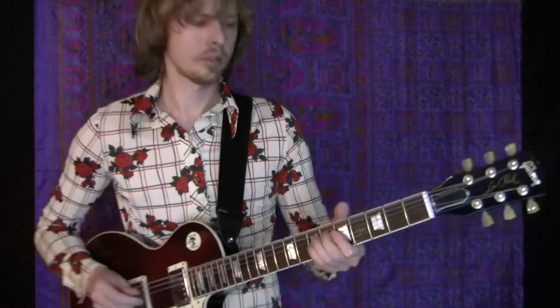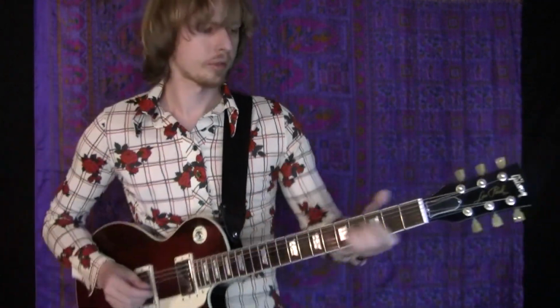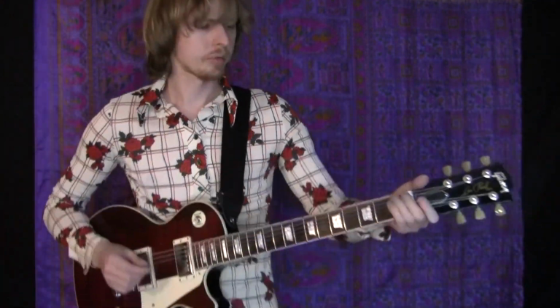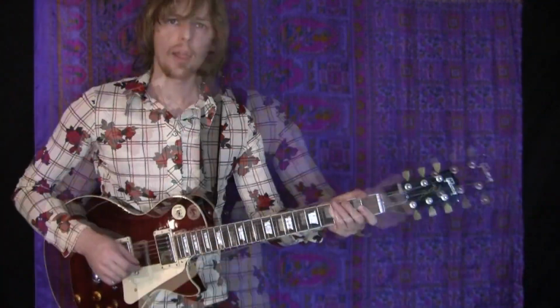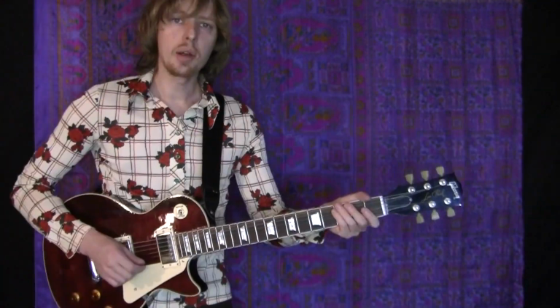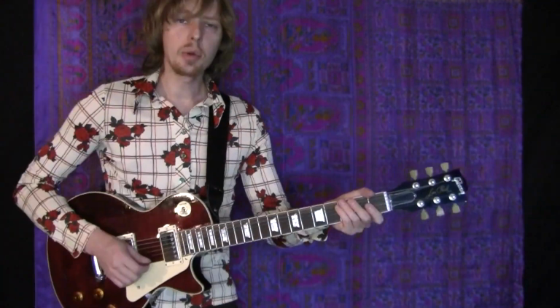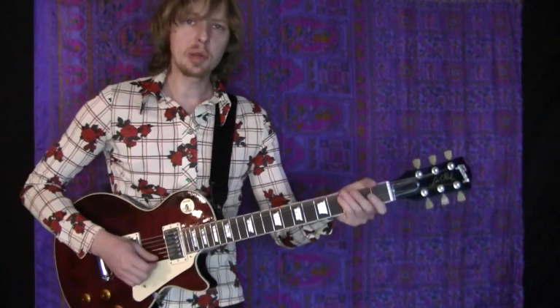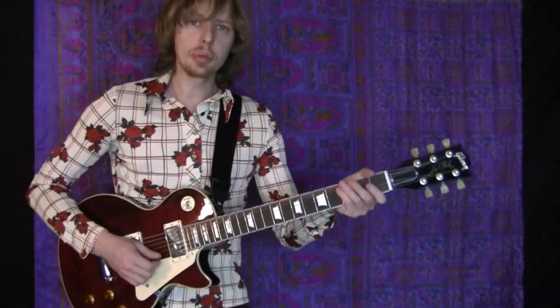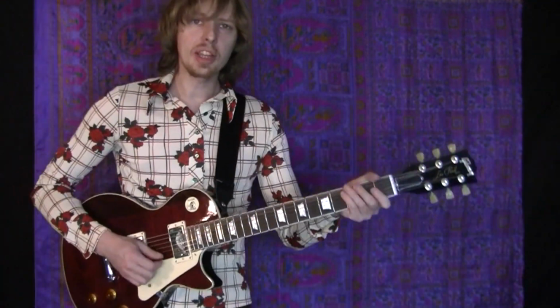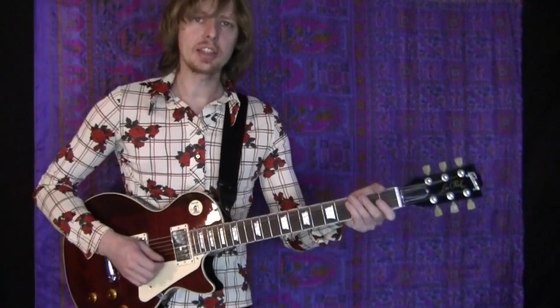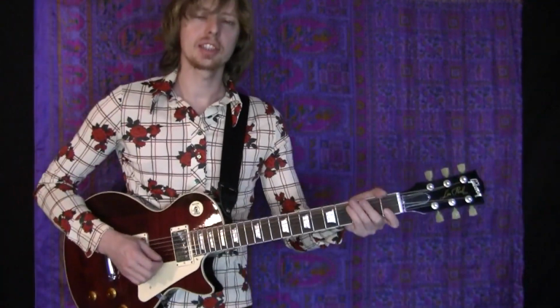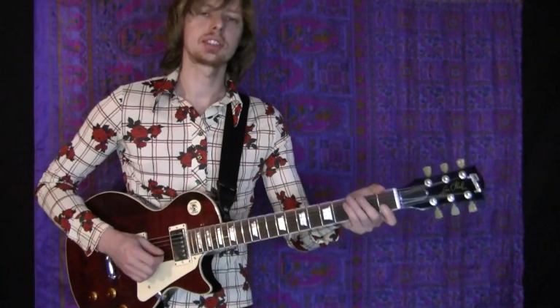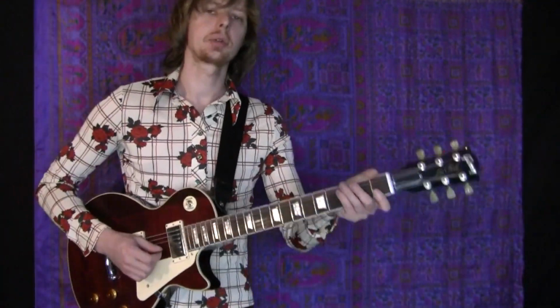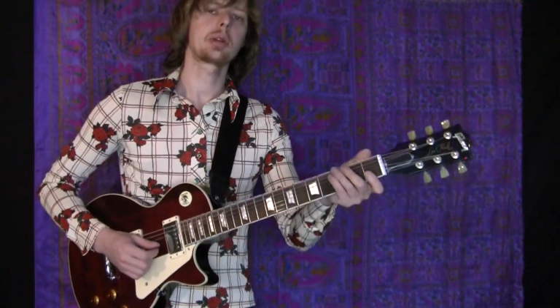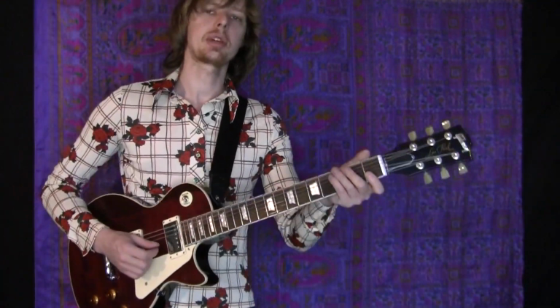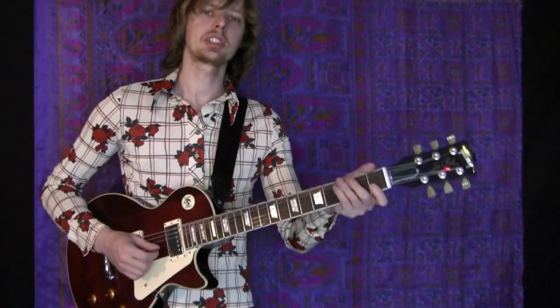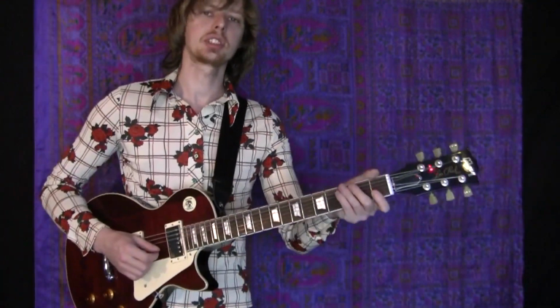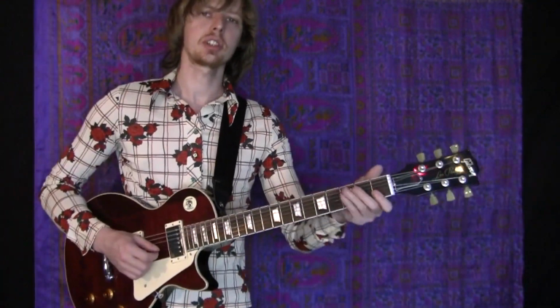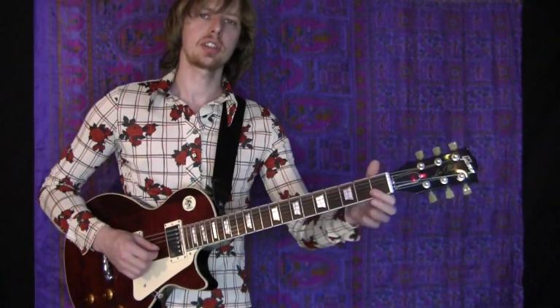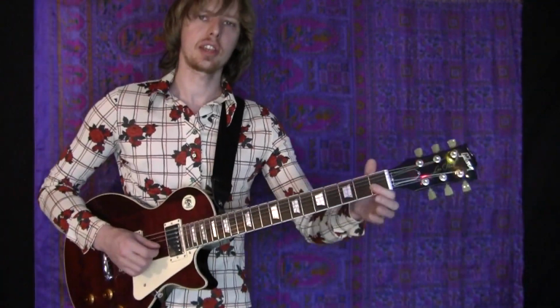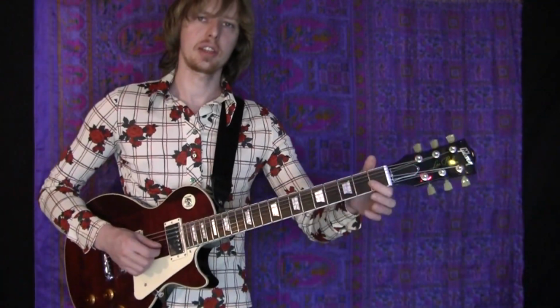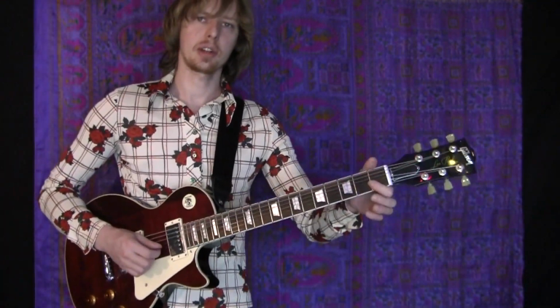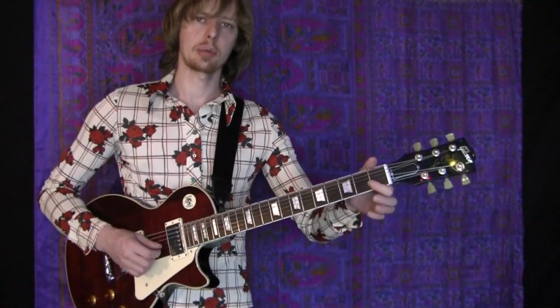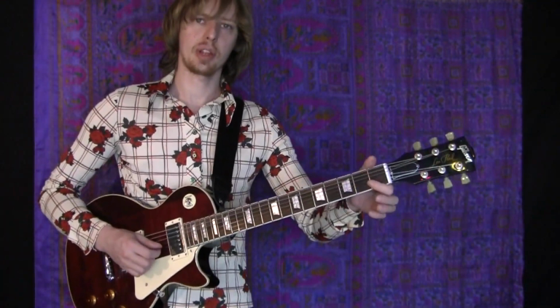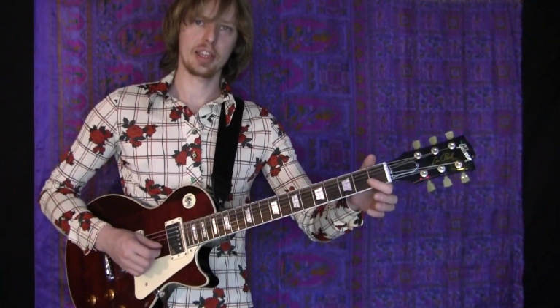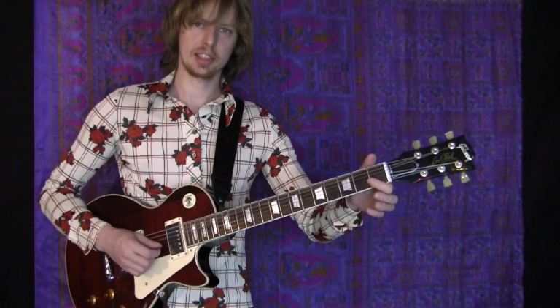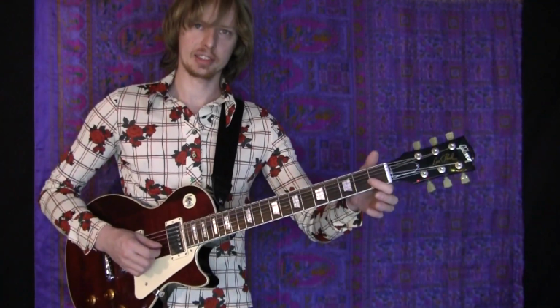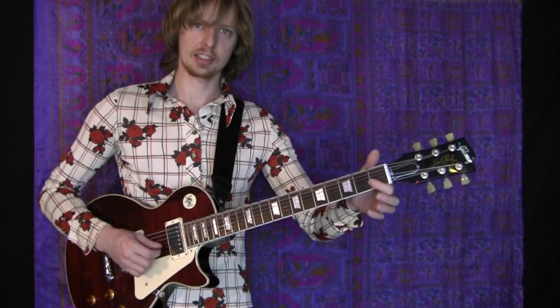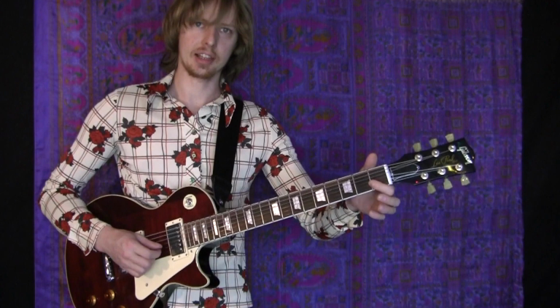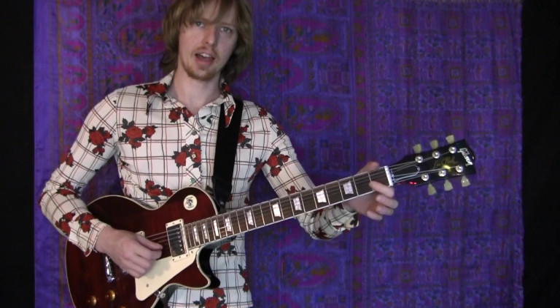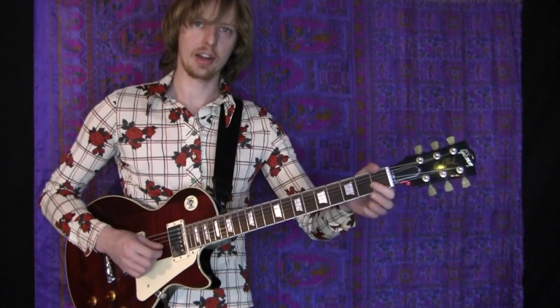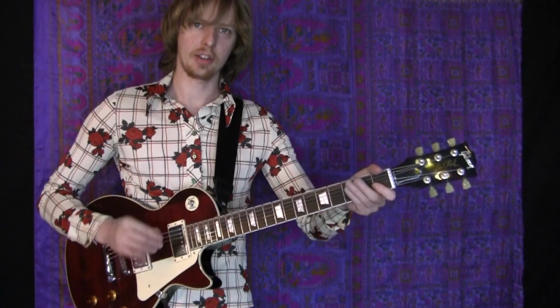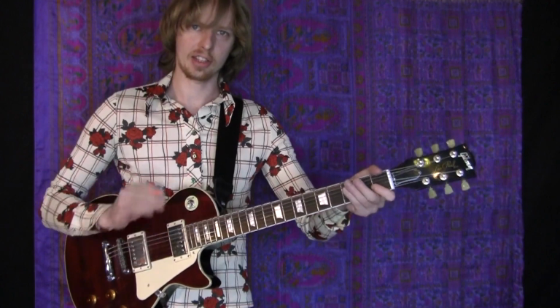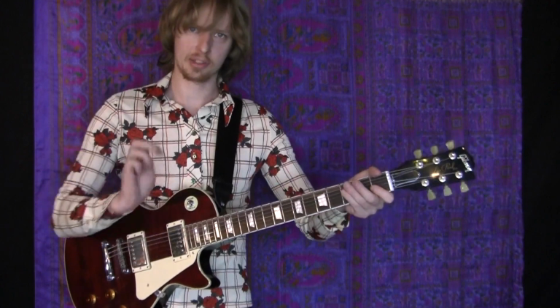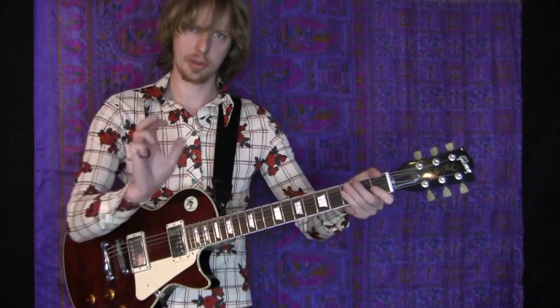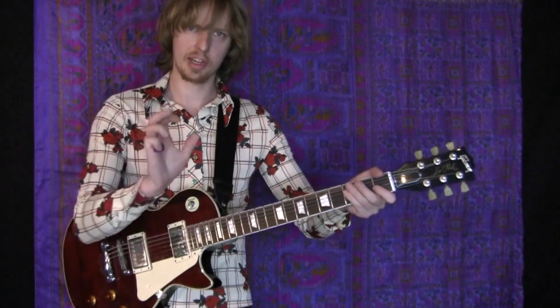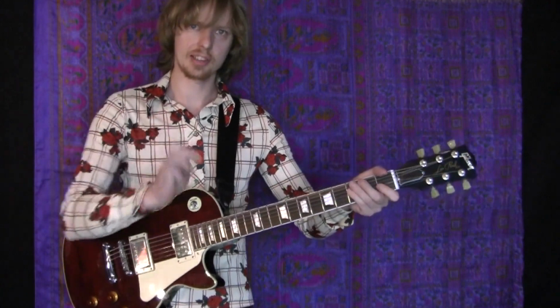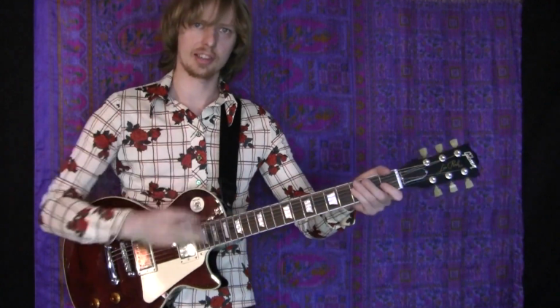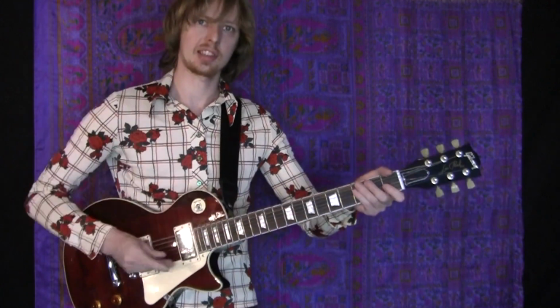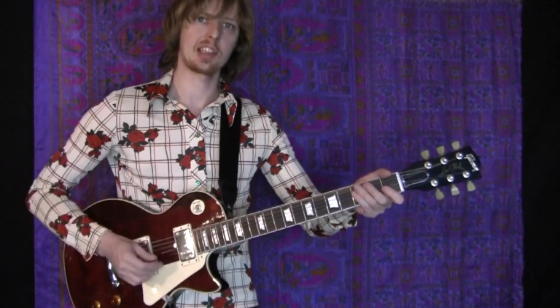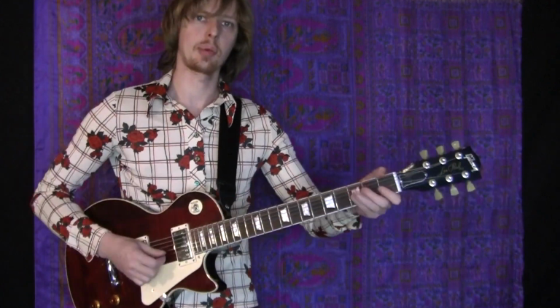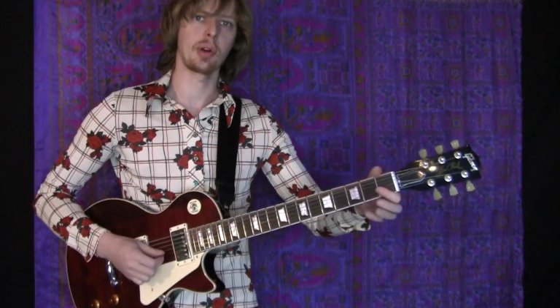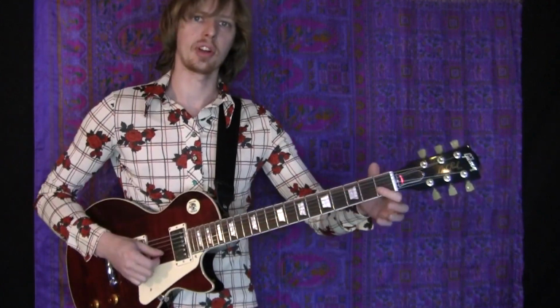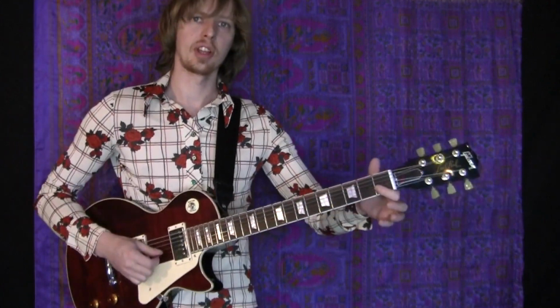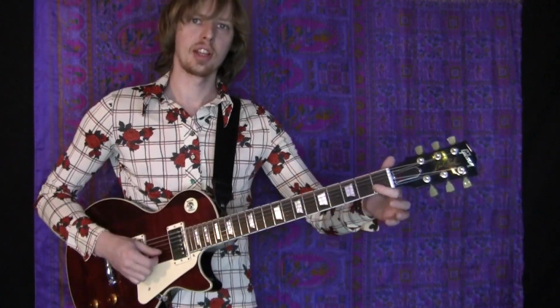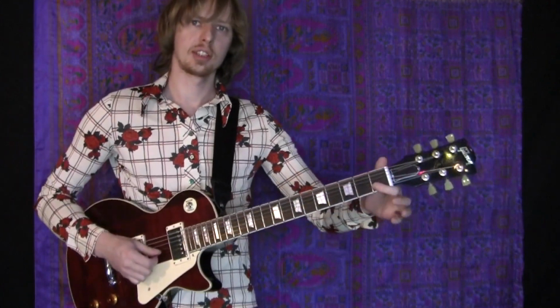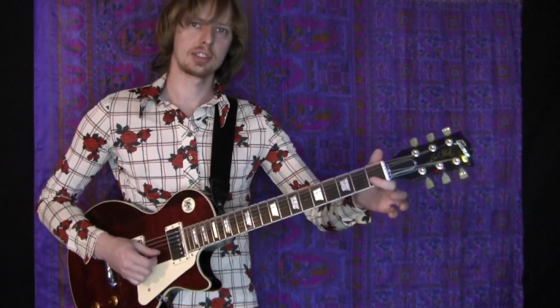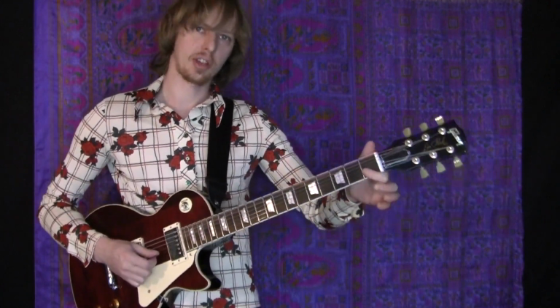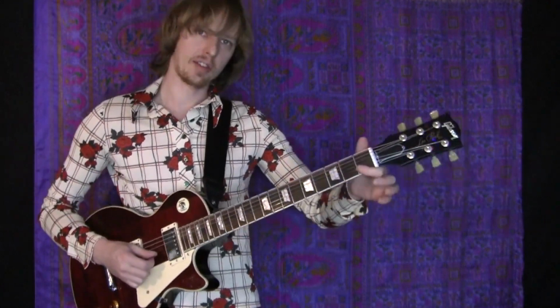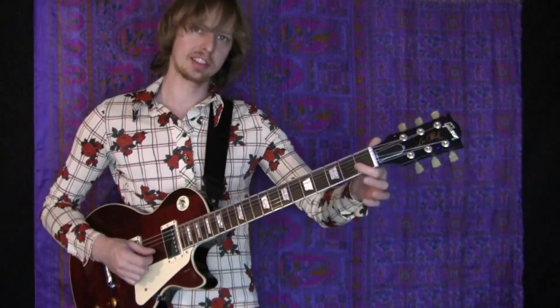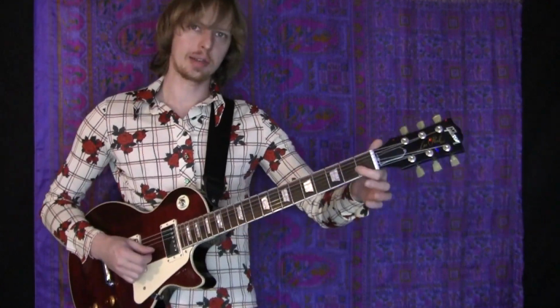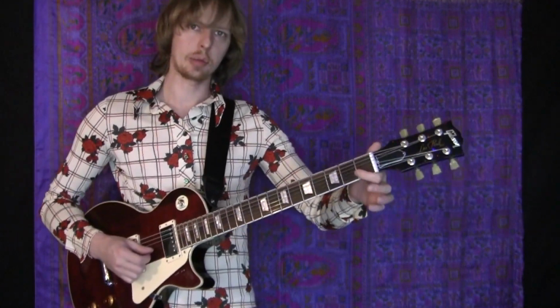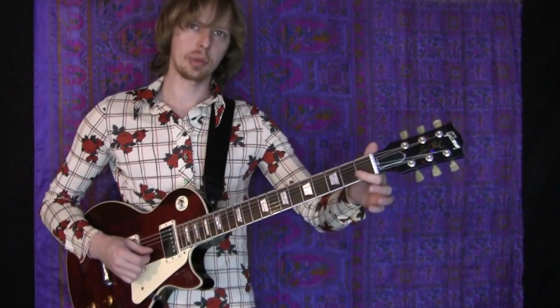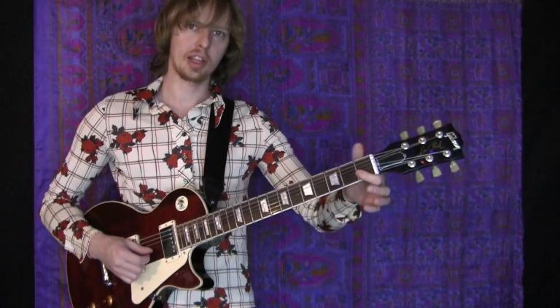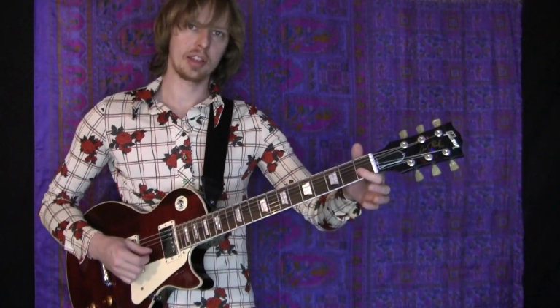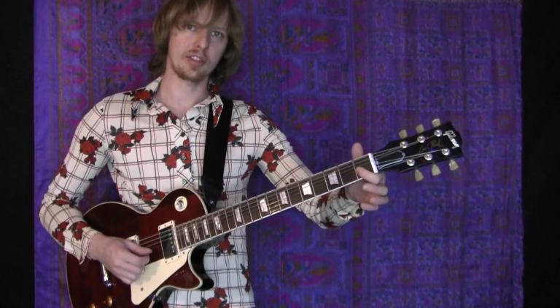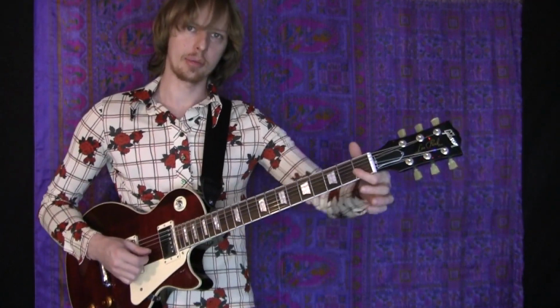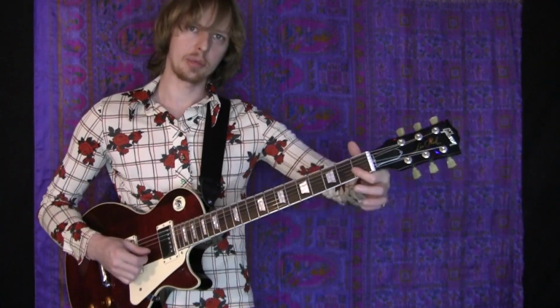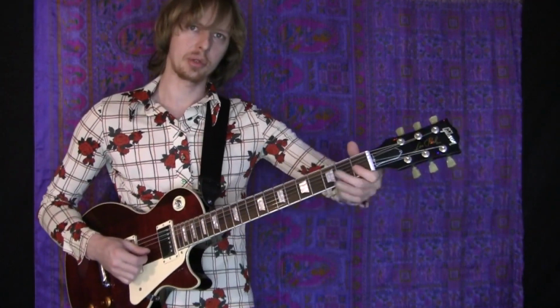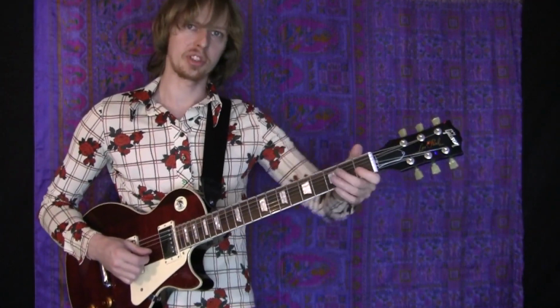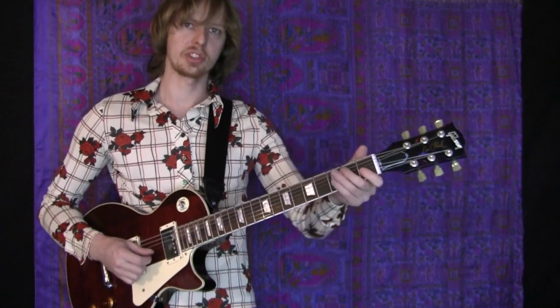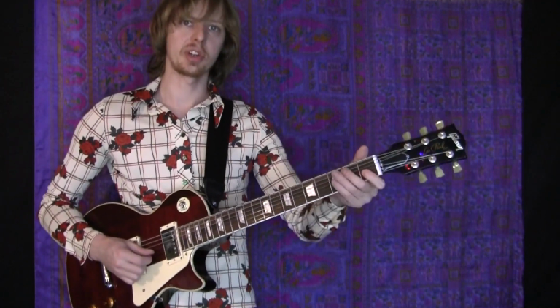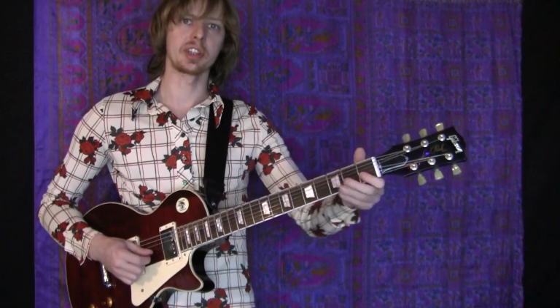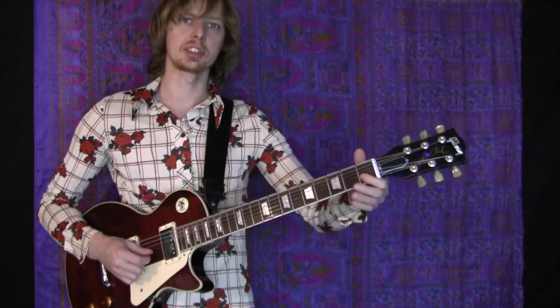When you're playing this, you want to make sure that you're playing it staccato — that's the way it is on the keyboard. So every time you play it, you have to mute the strings.